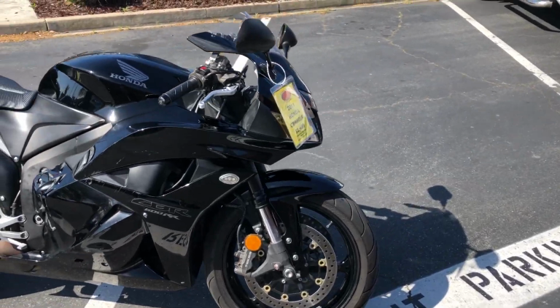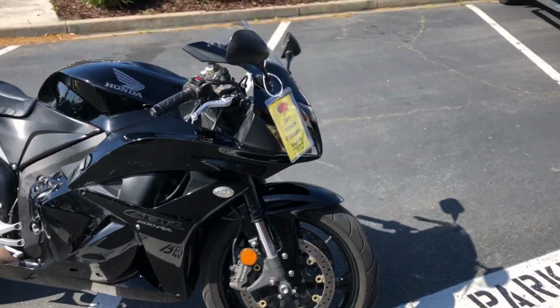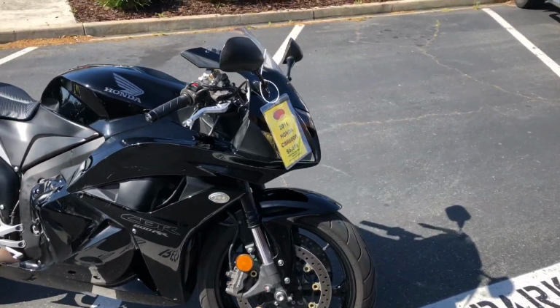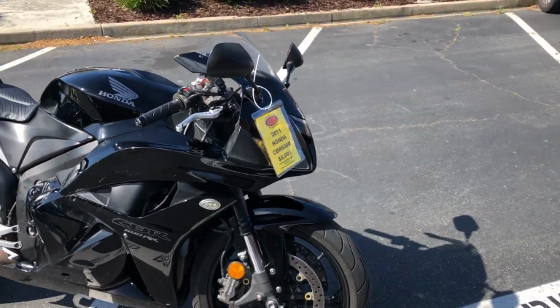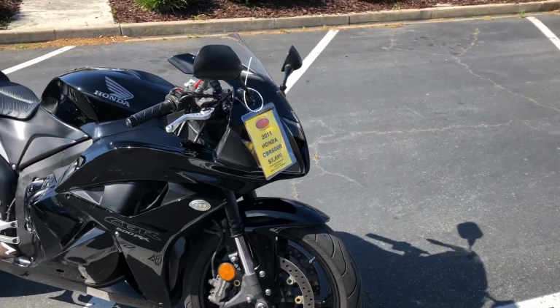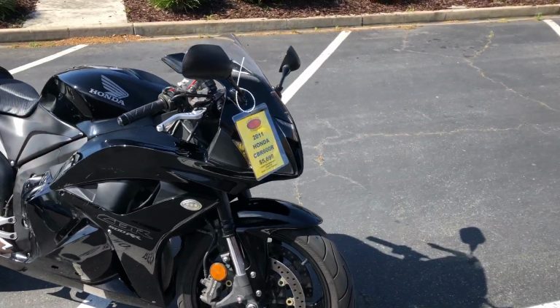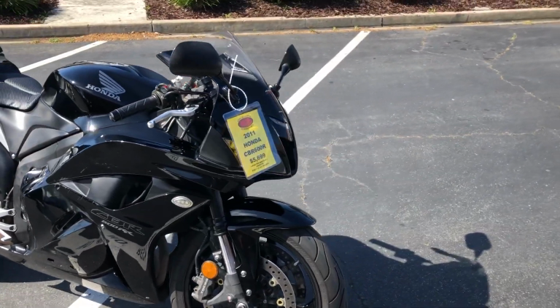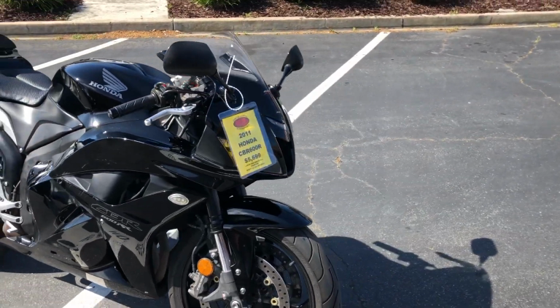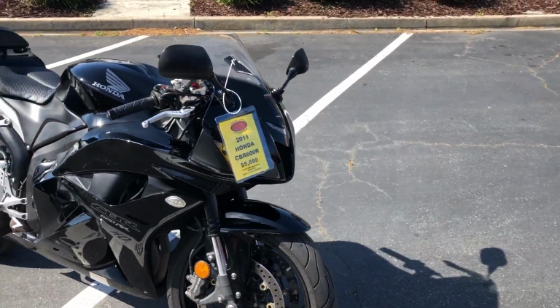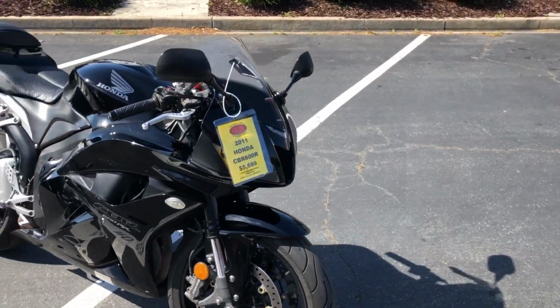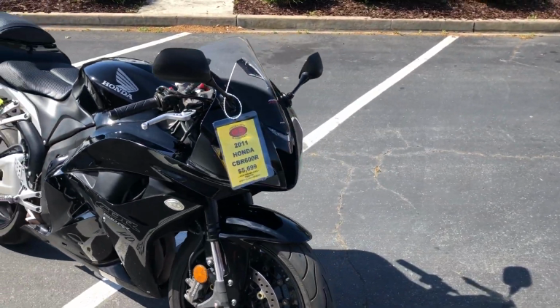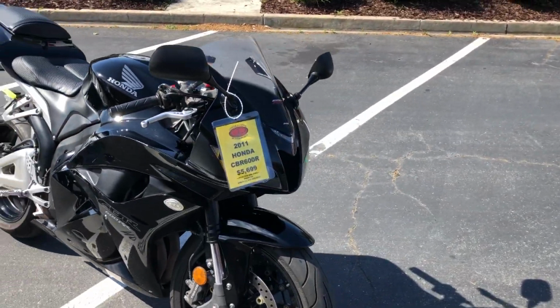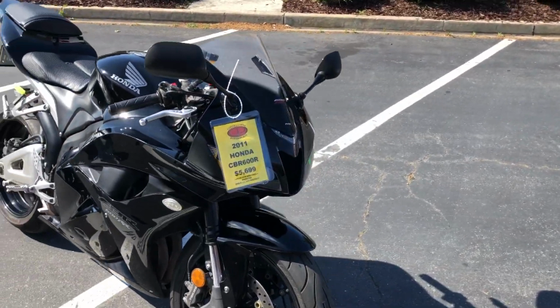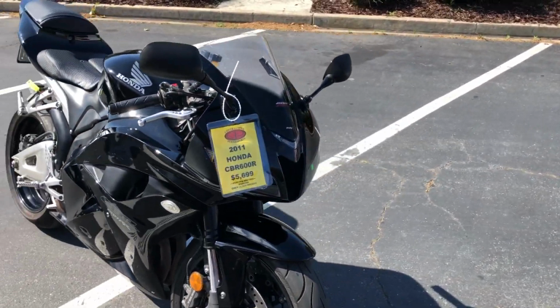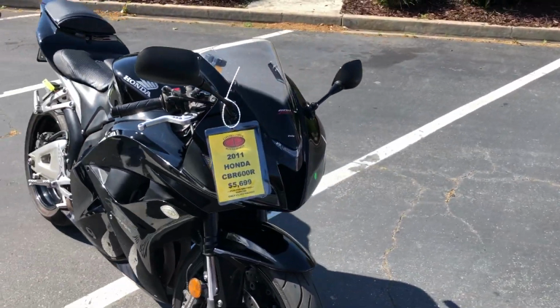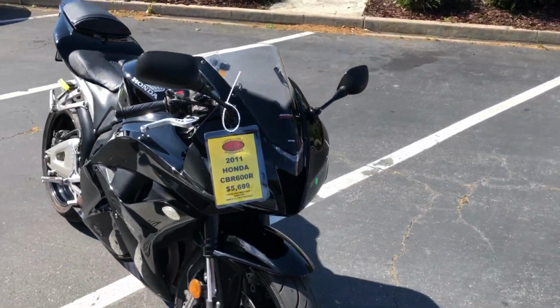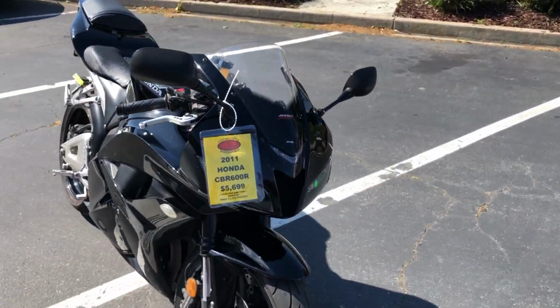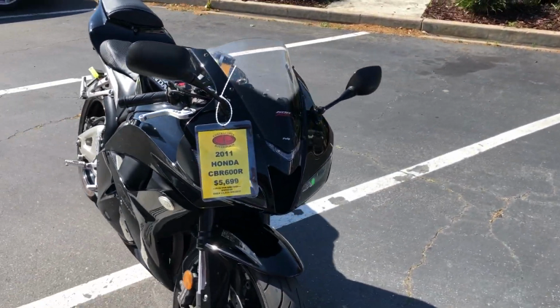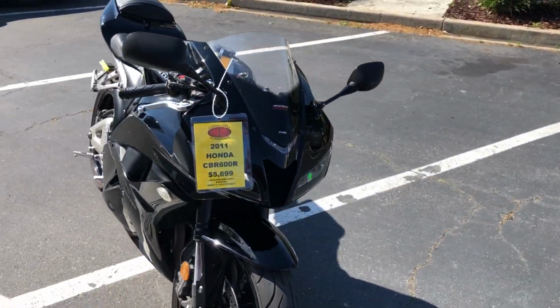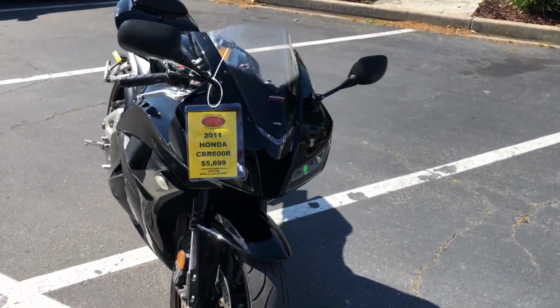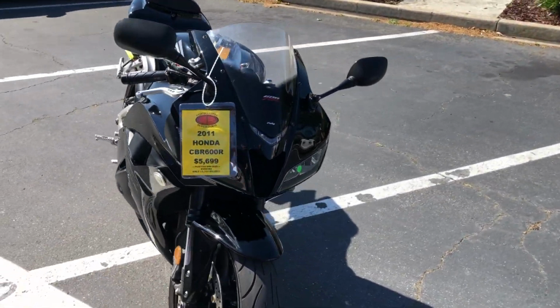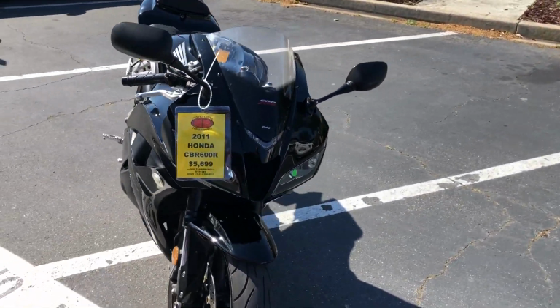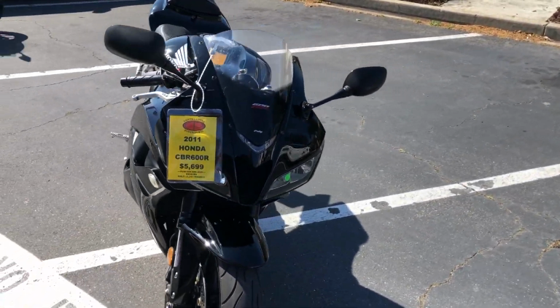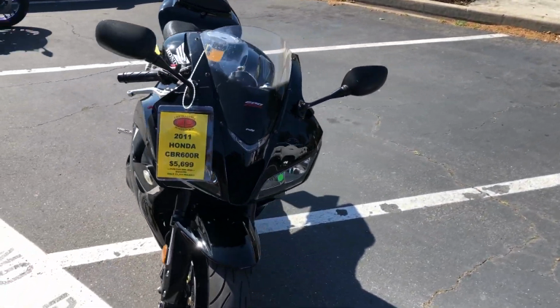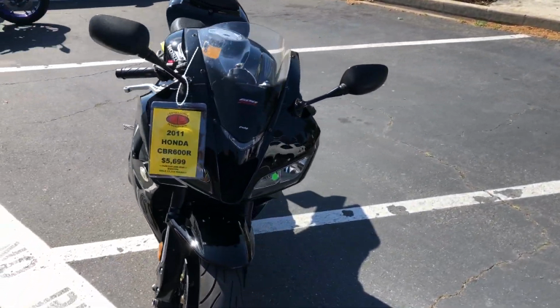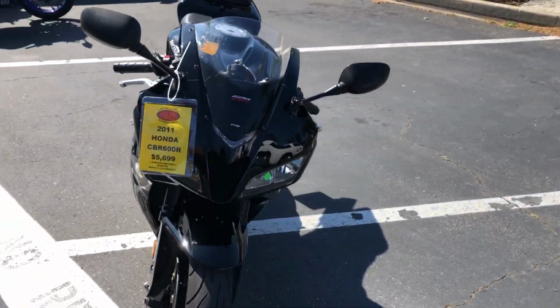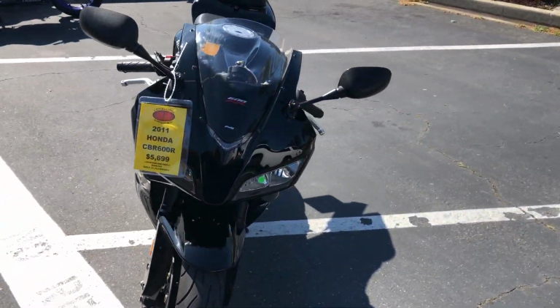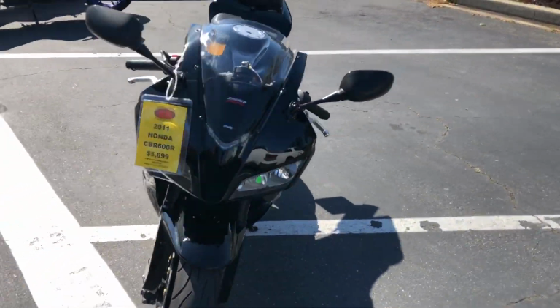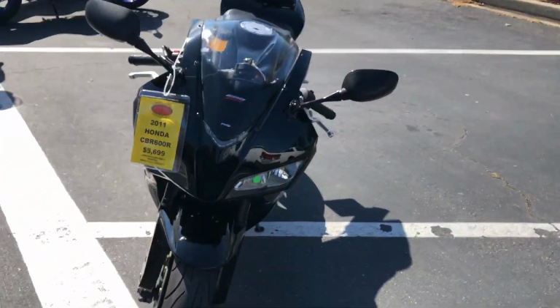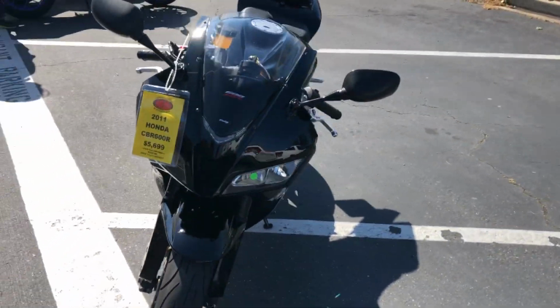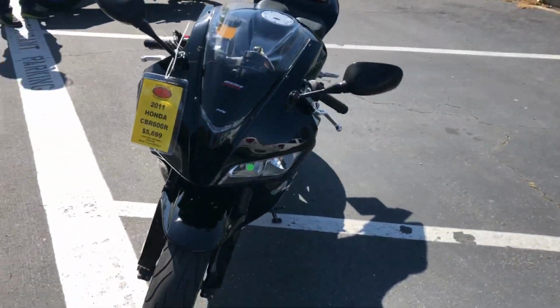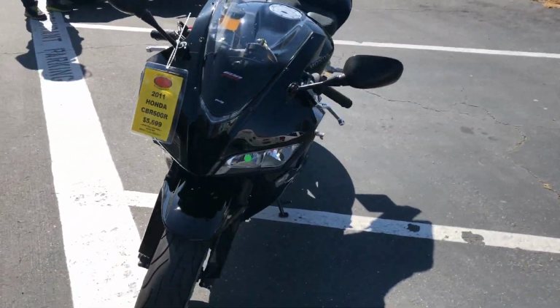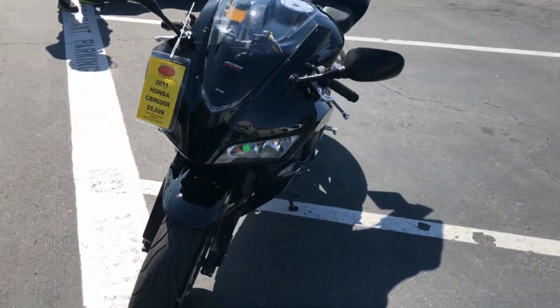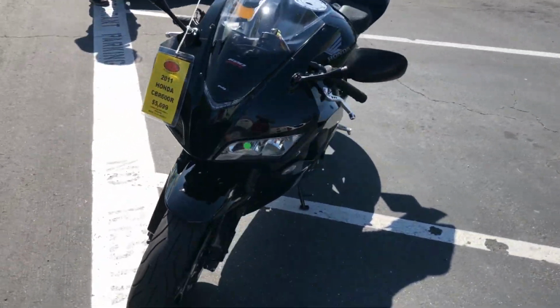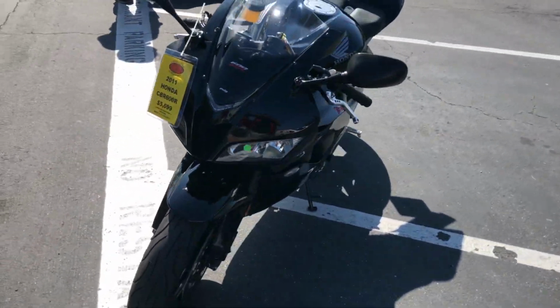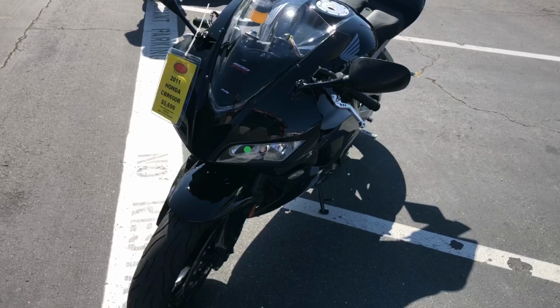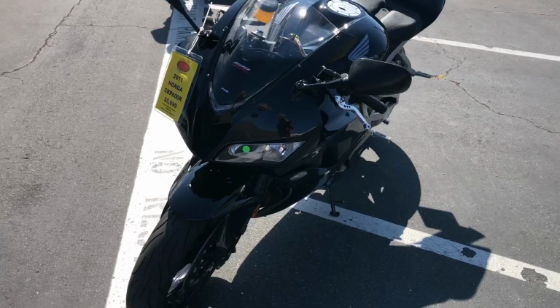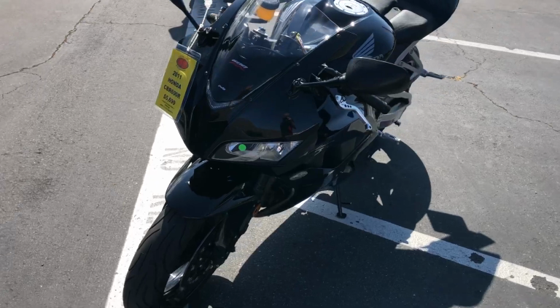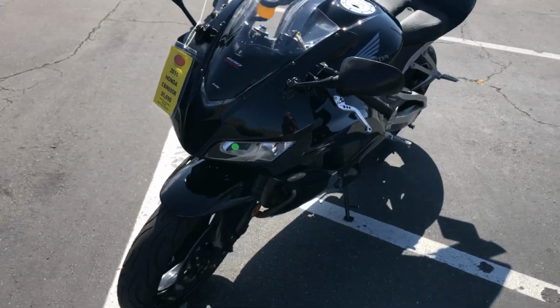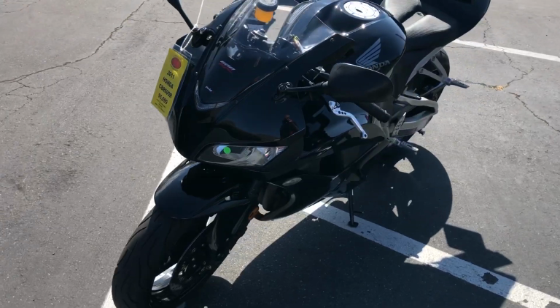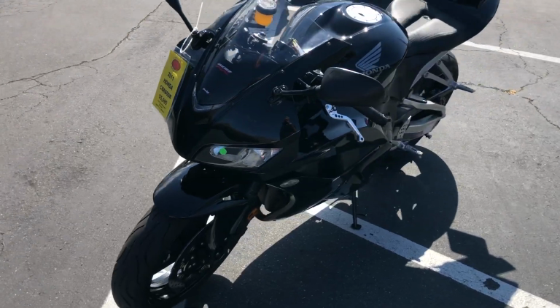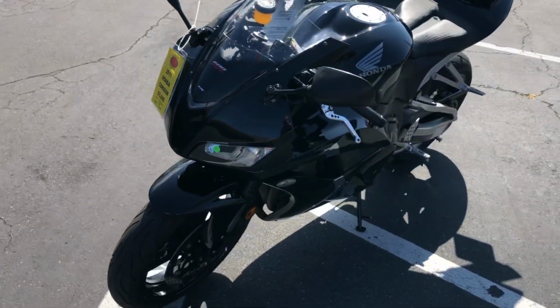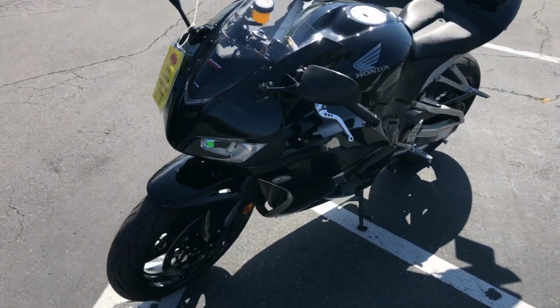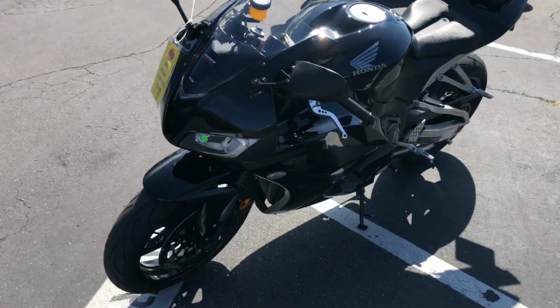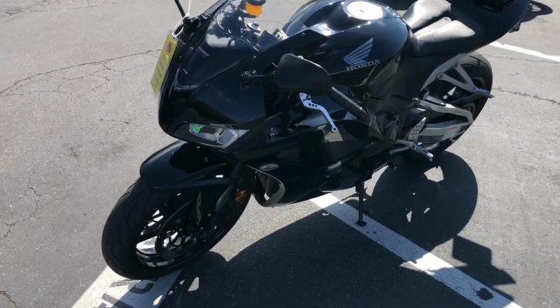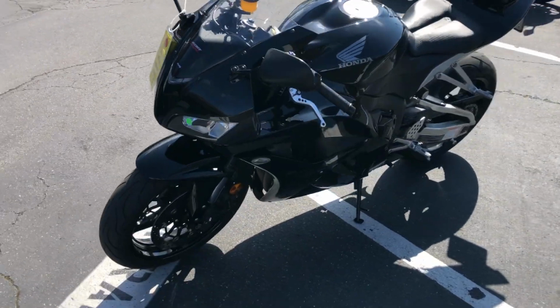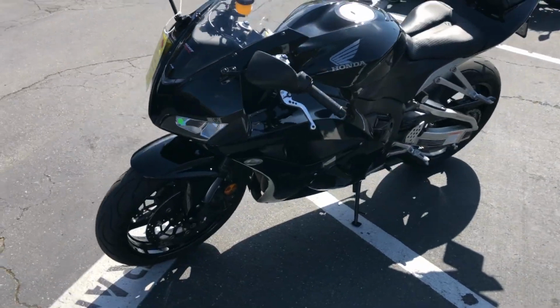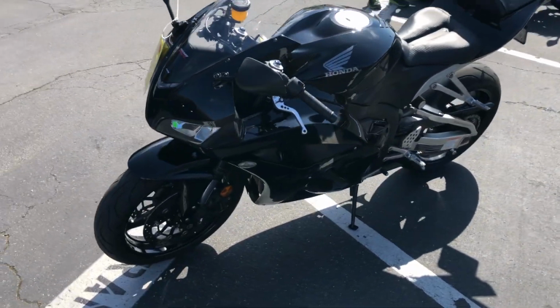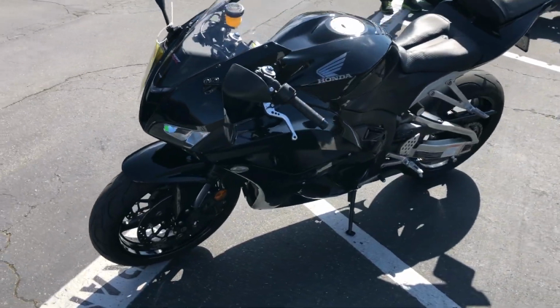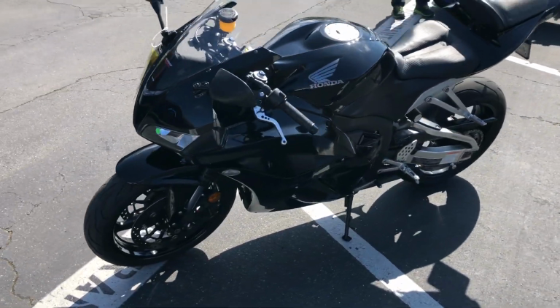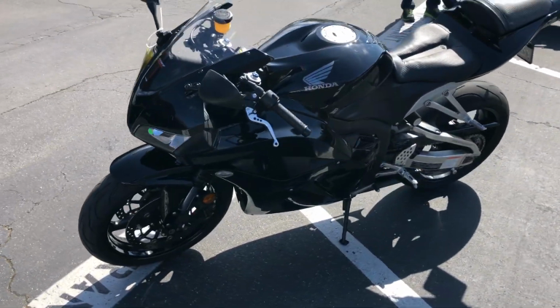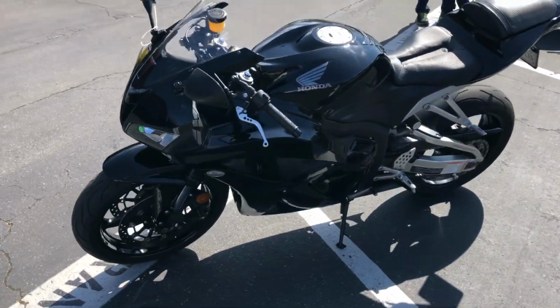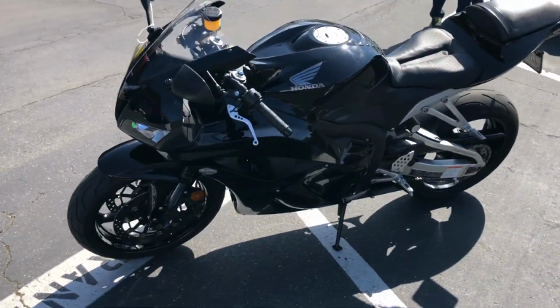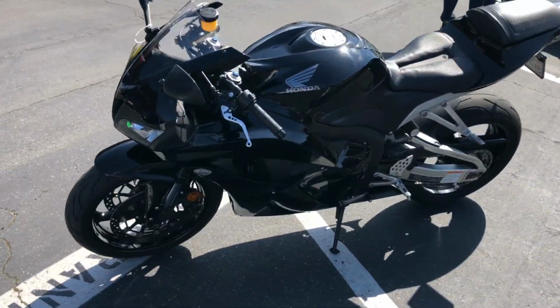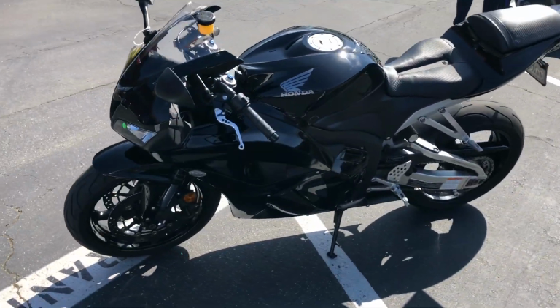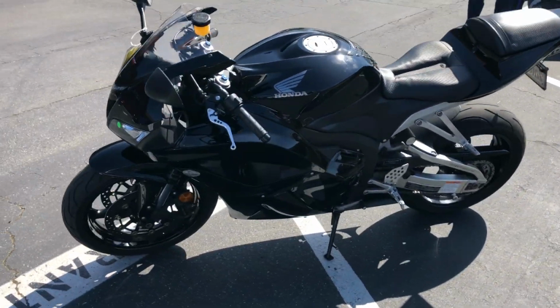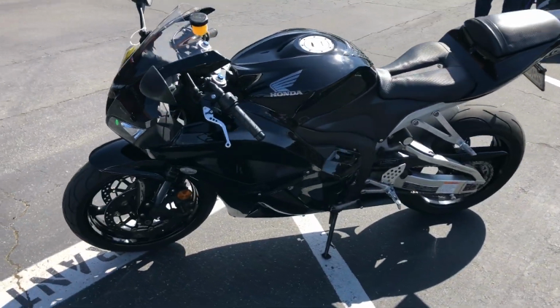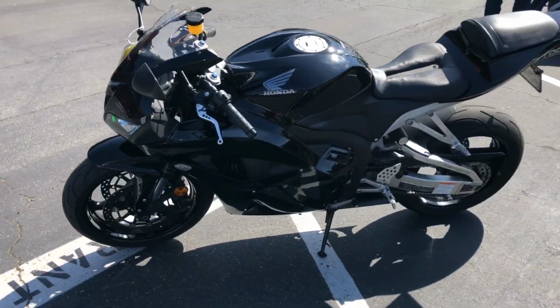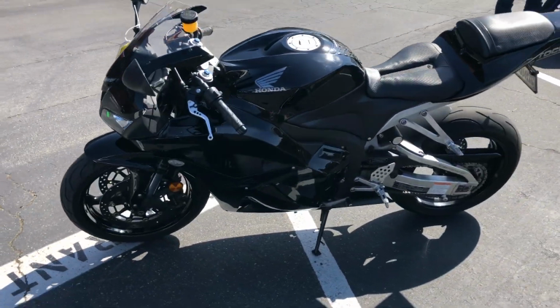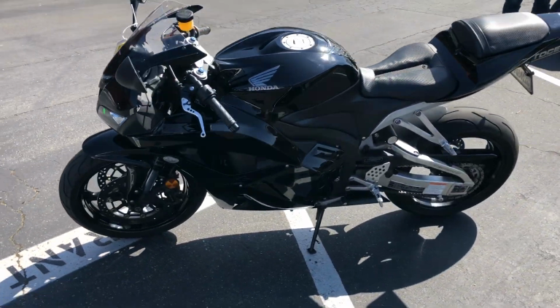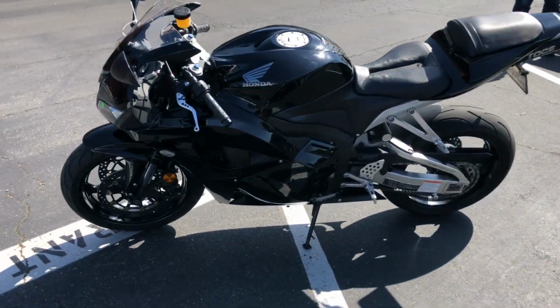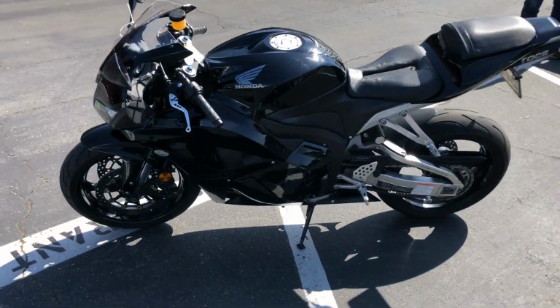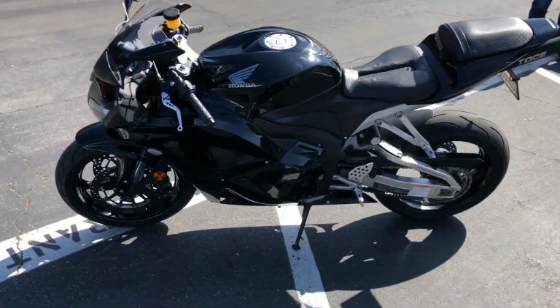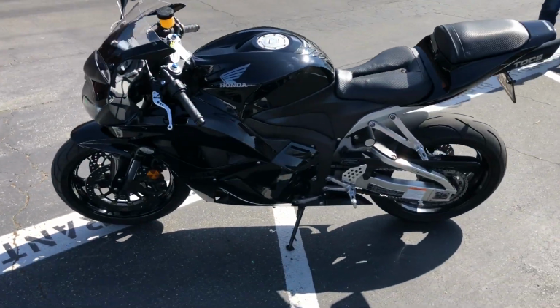This bike's been gone through by our service department — they did an oil change and a safety check on it, gave it a clean bill of health, and she's all dialed in and ready to go.